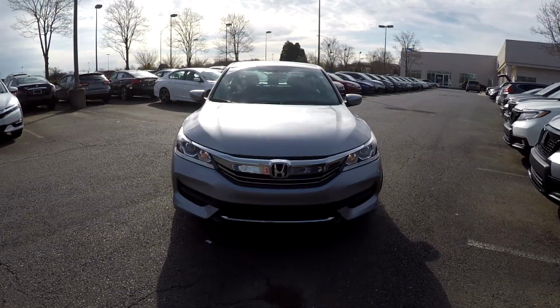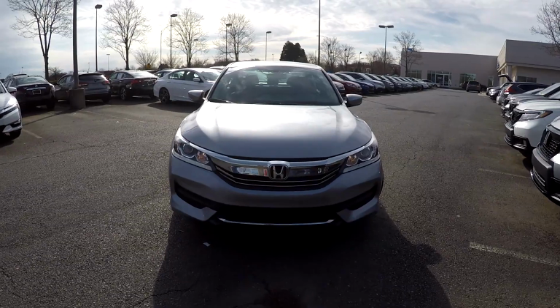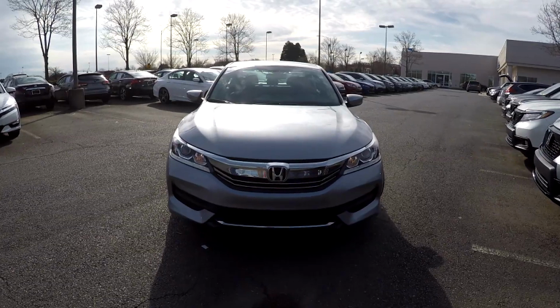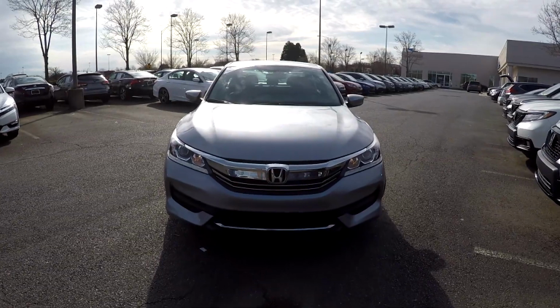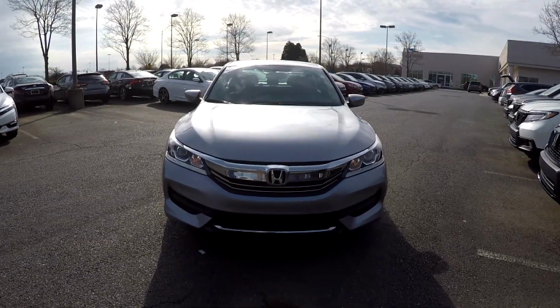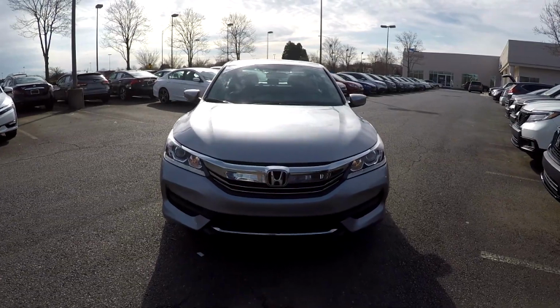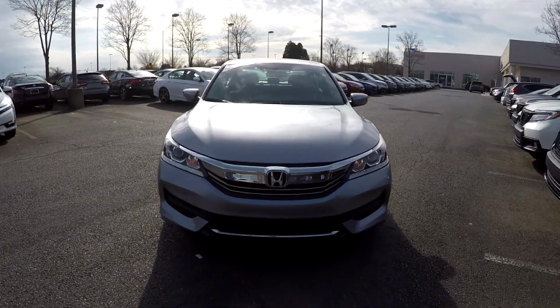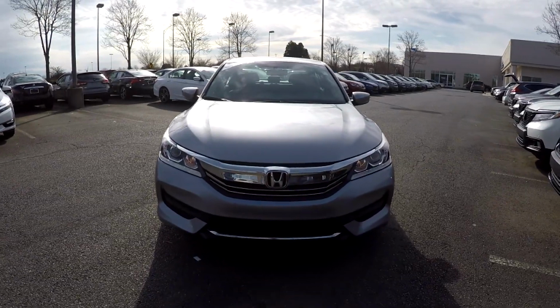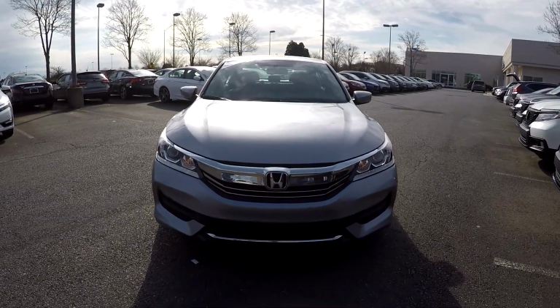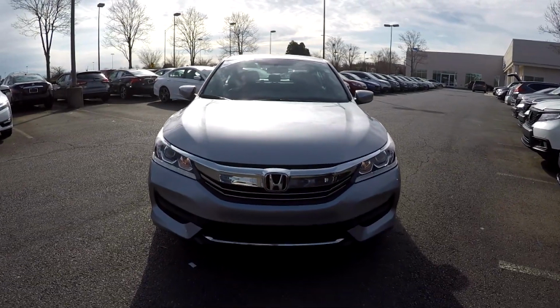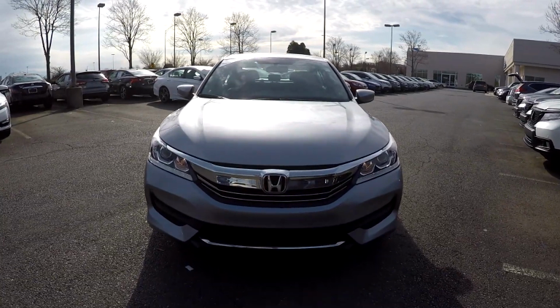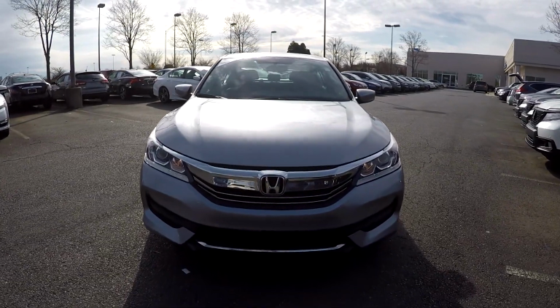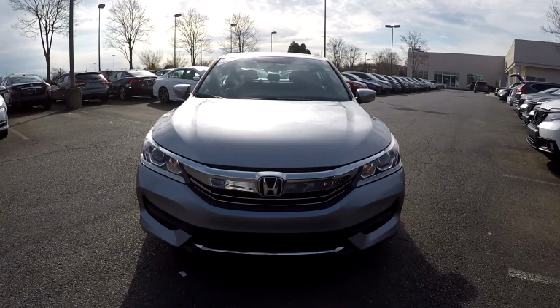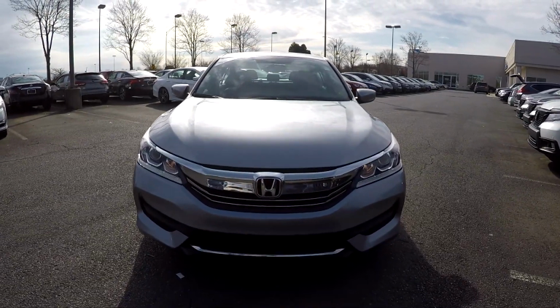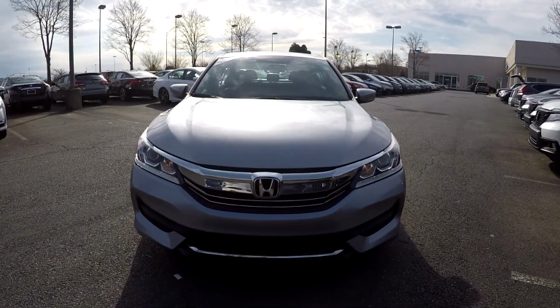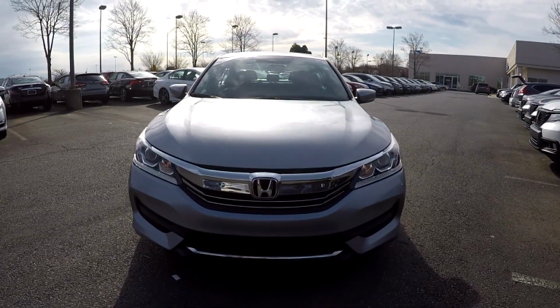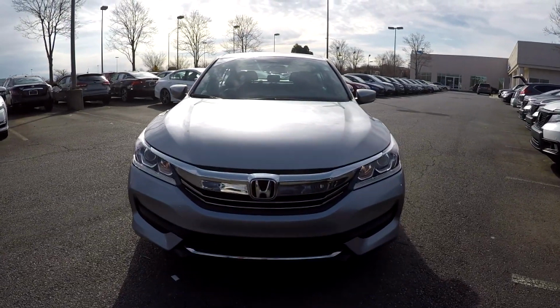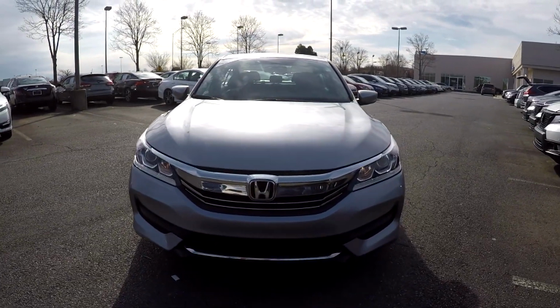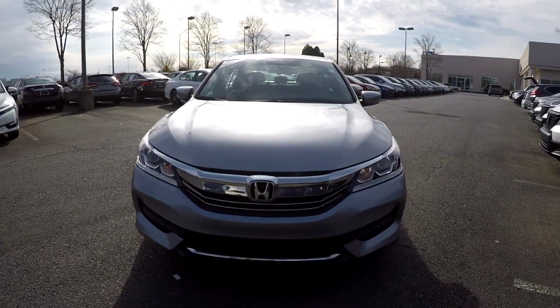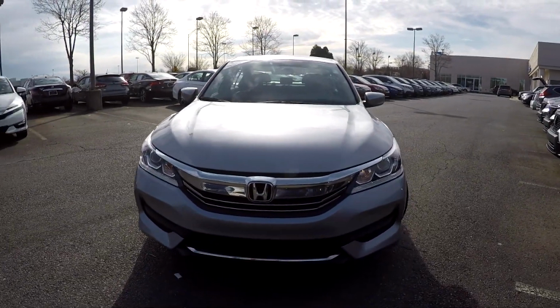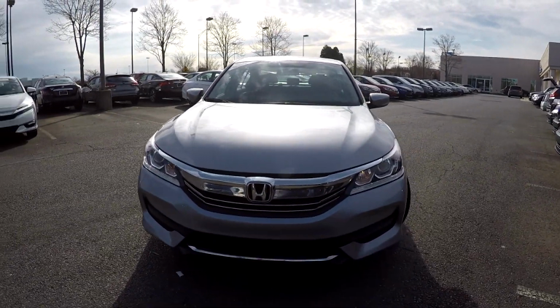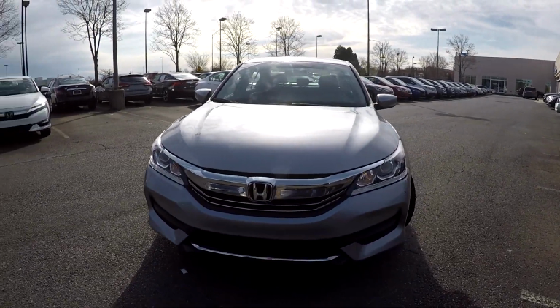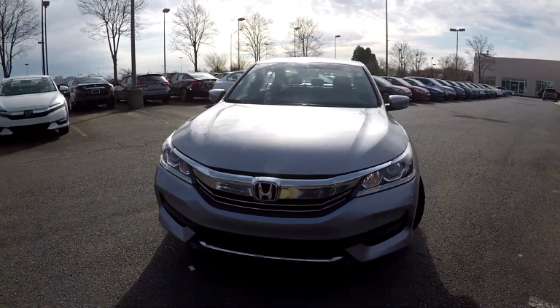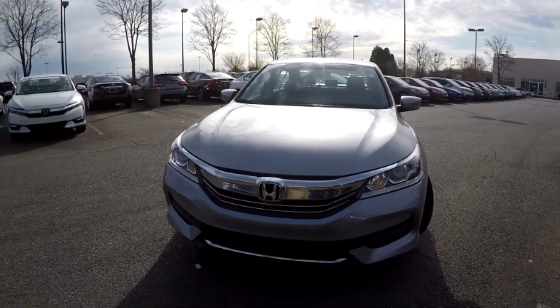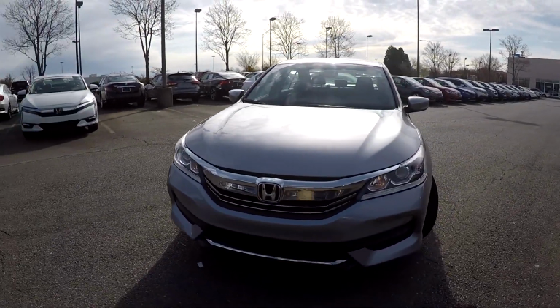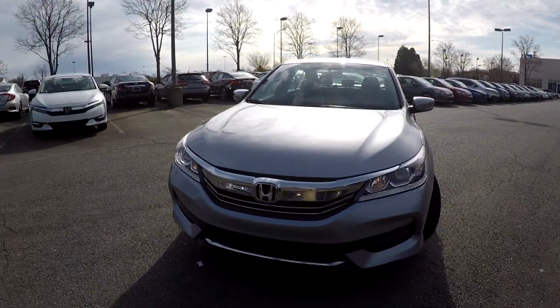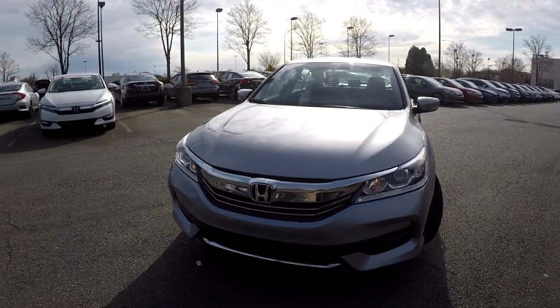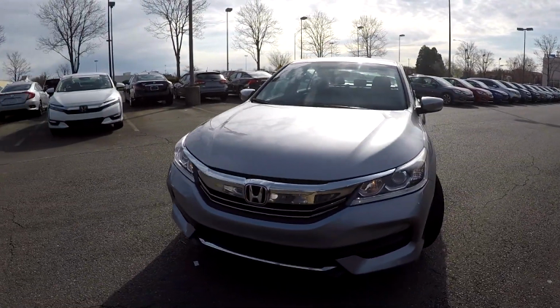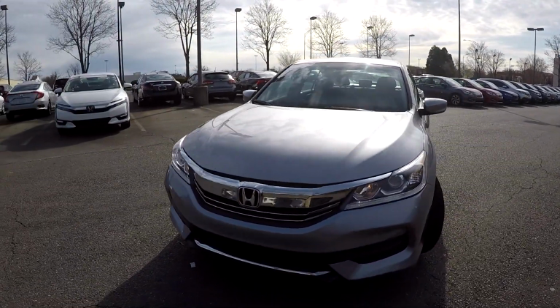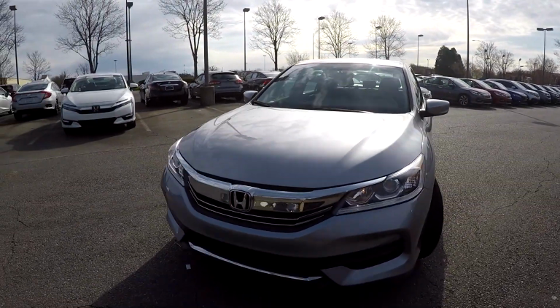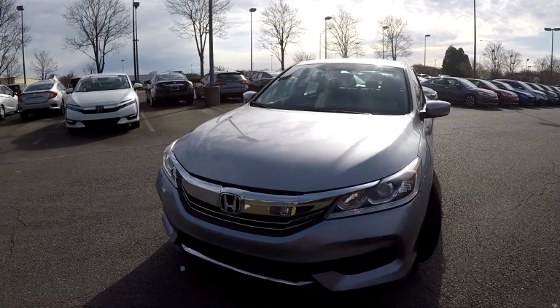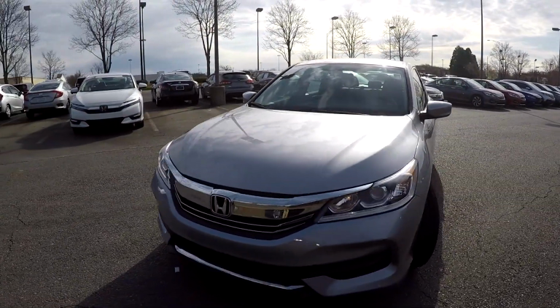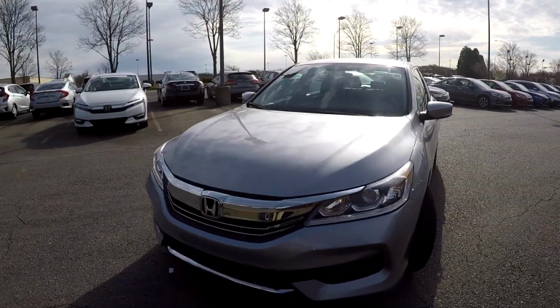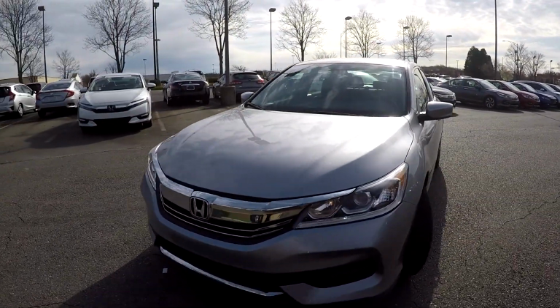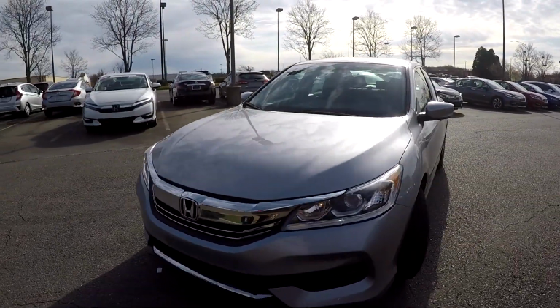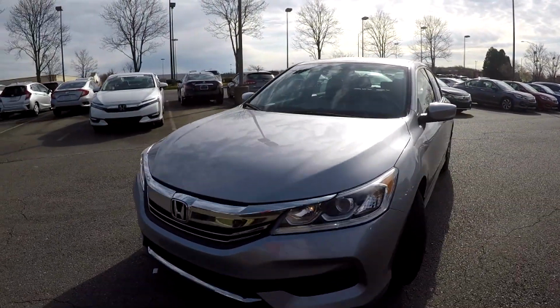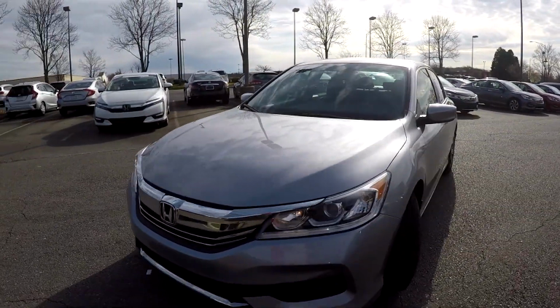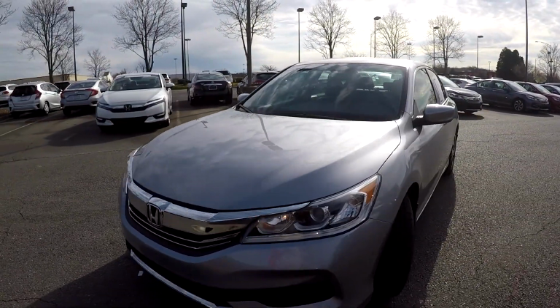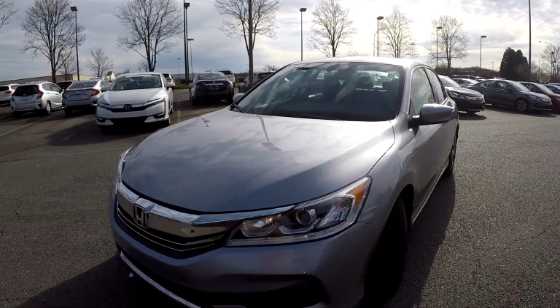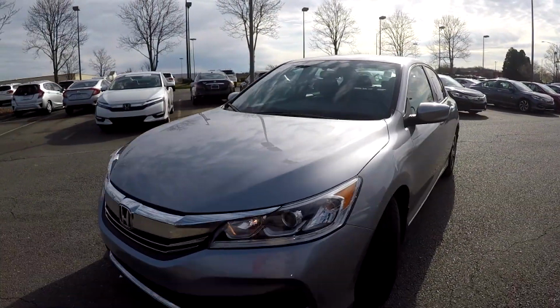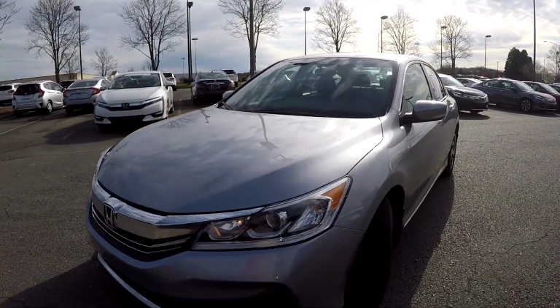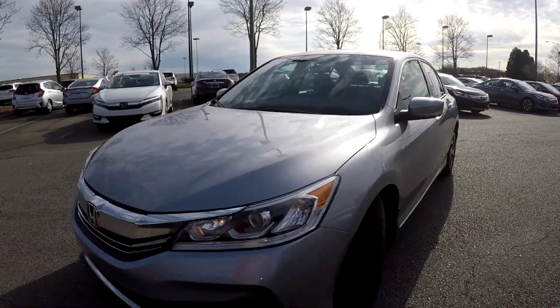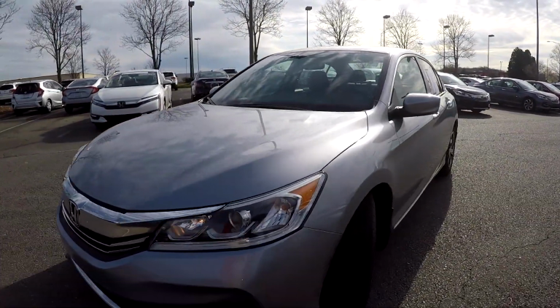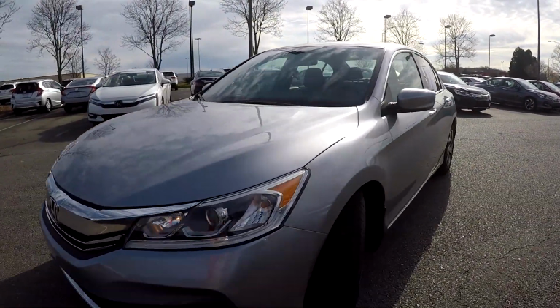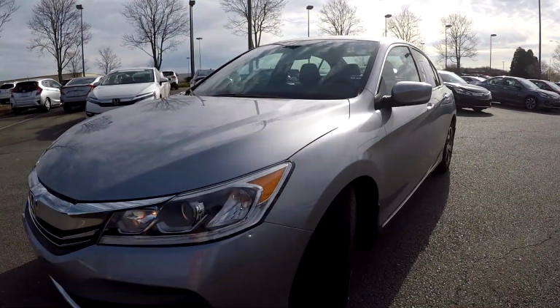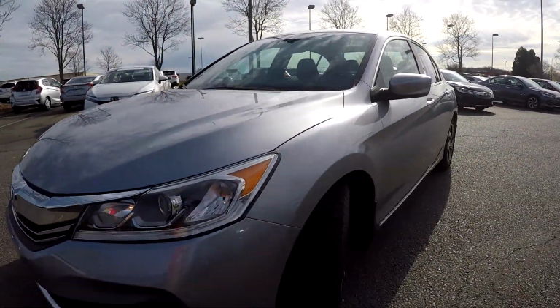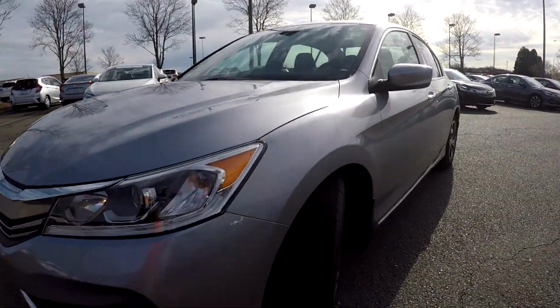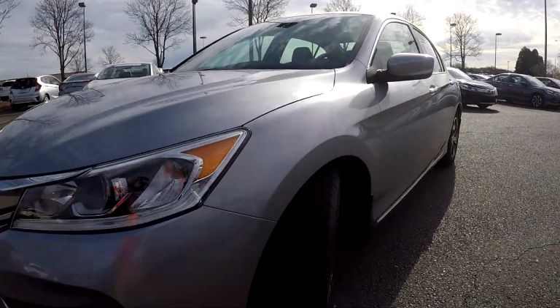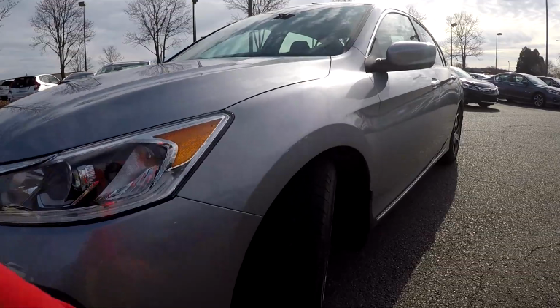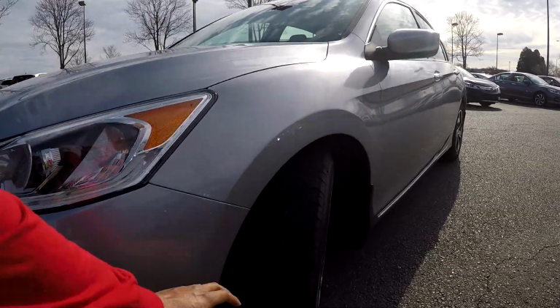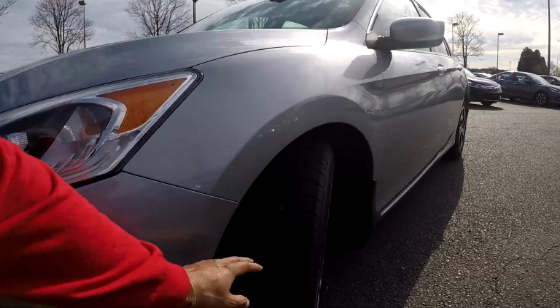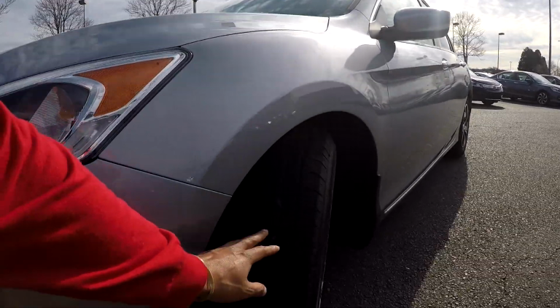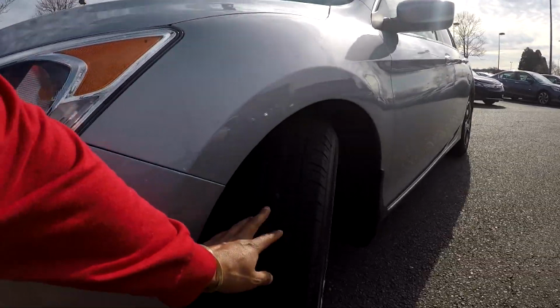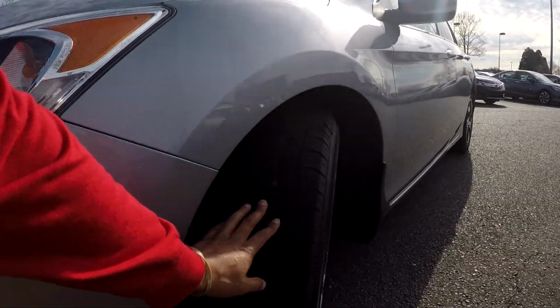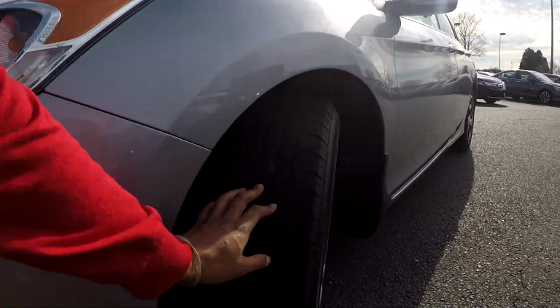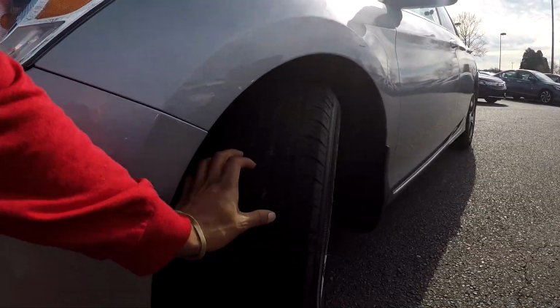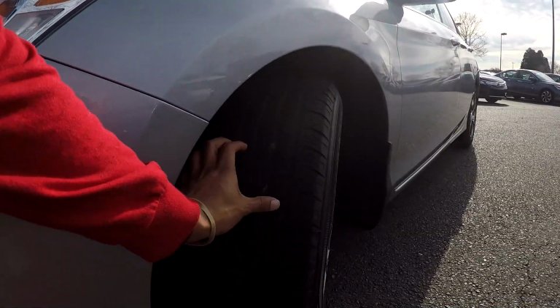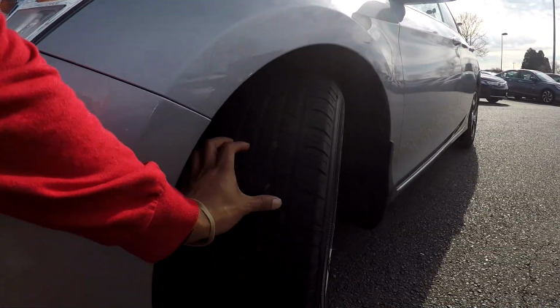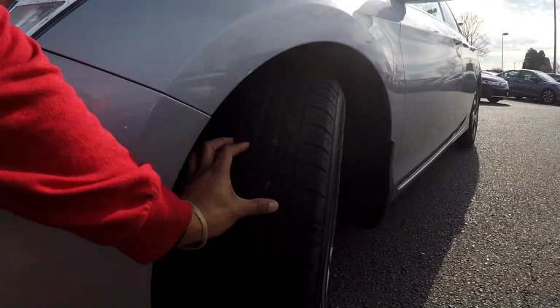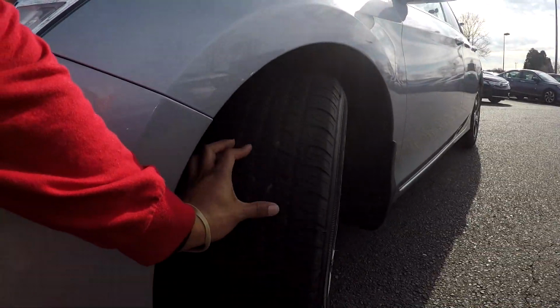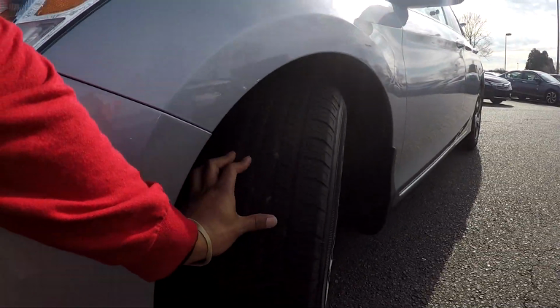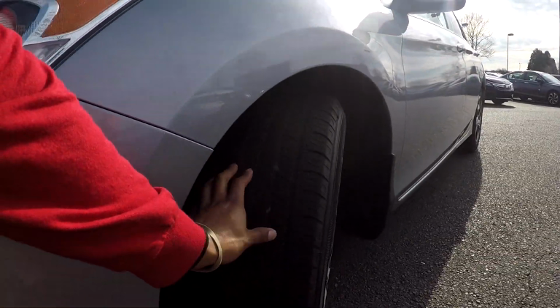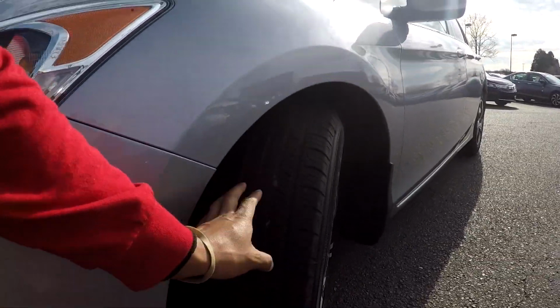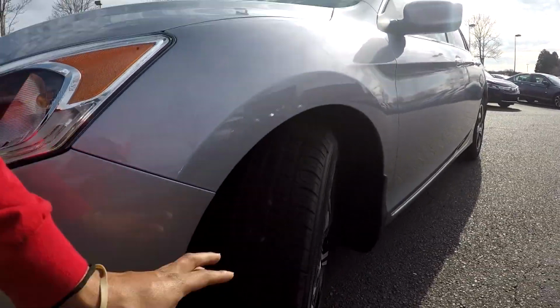Here you are today looking at a 2016 Honda Accord. Just going to first come down here and check these tires, looking for tread.